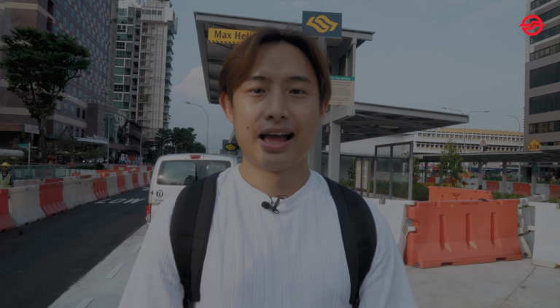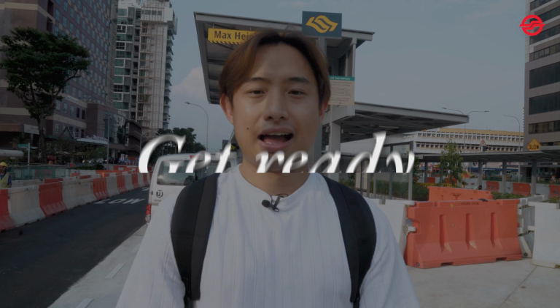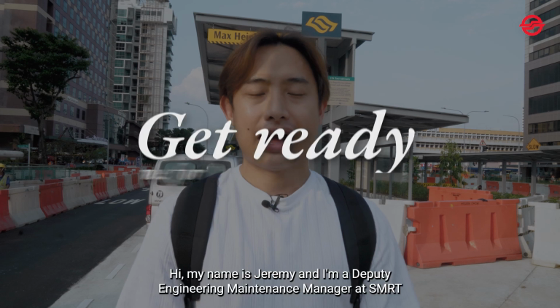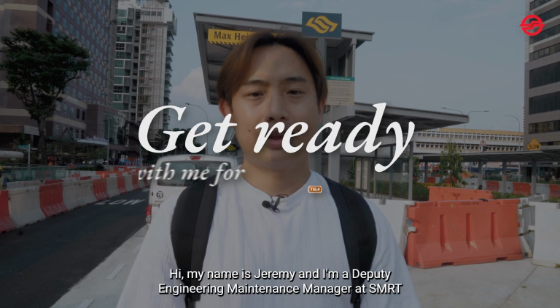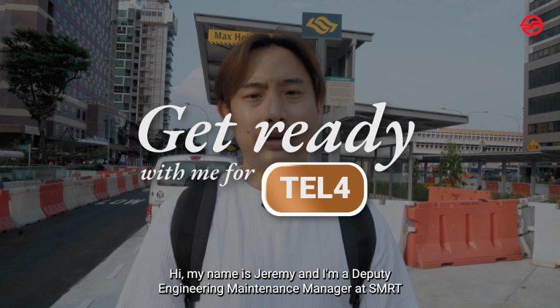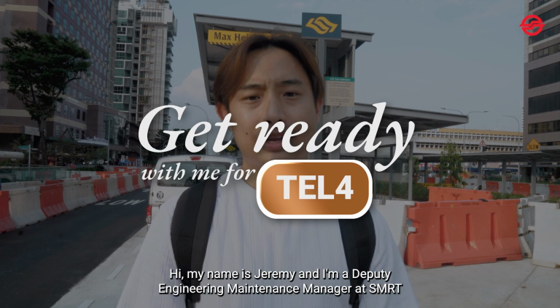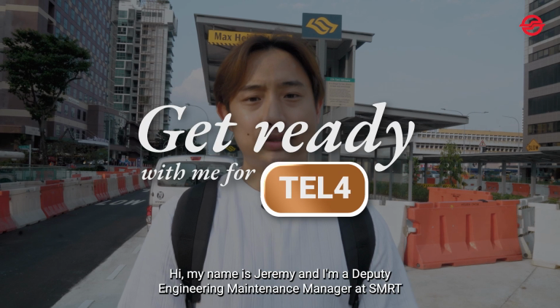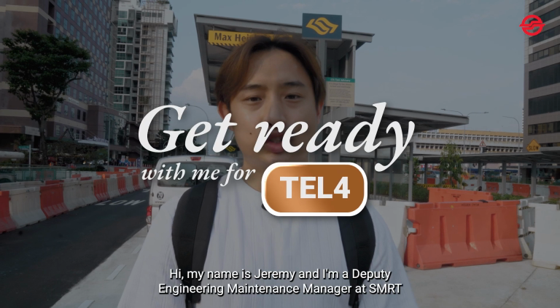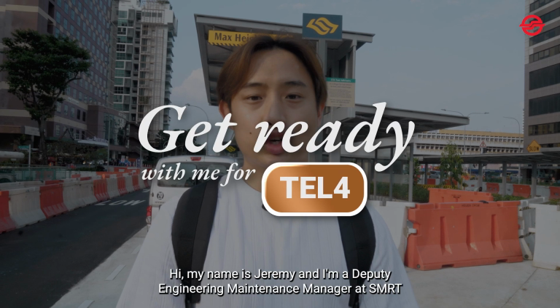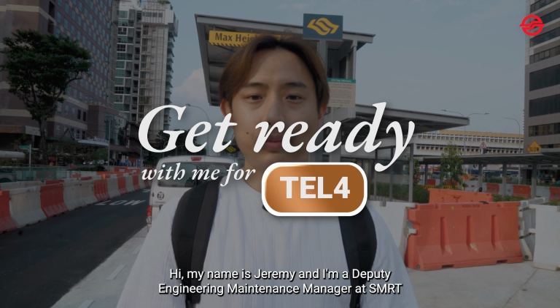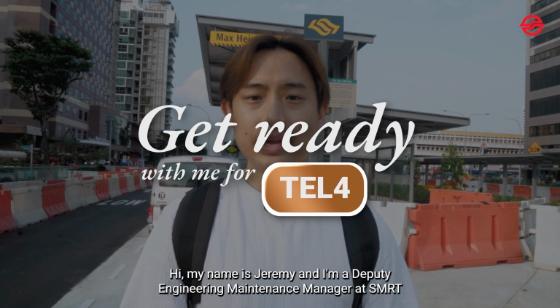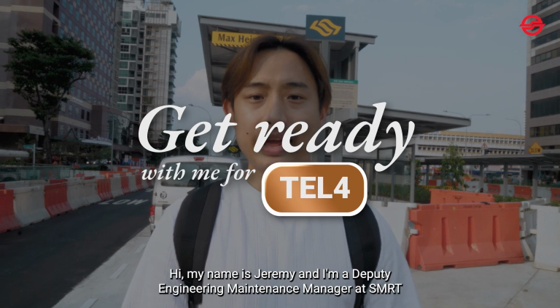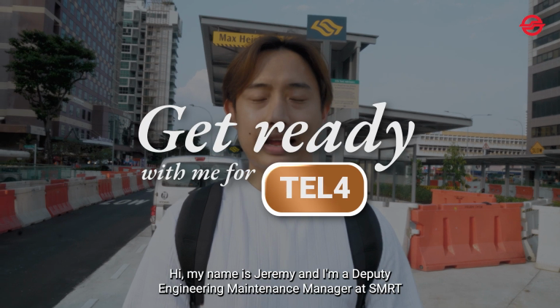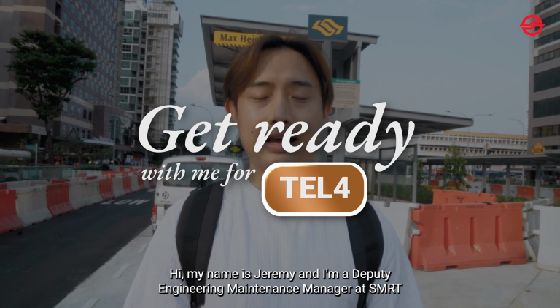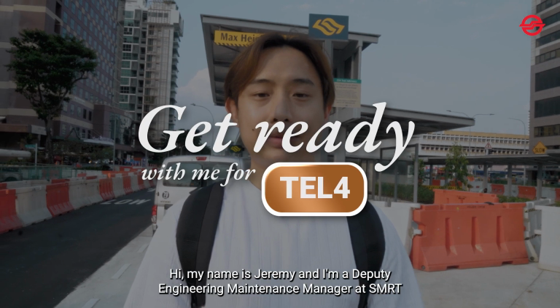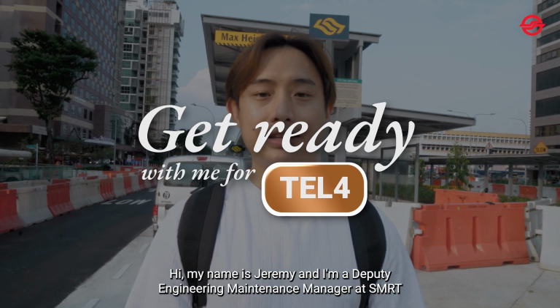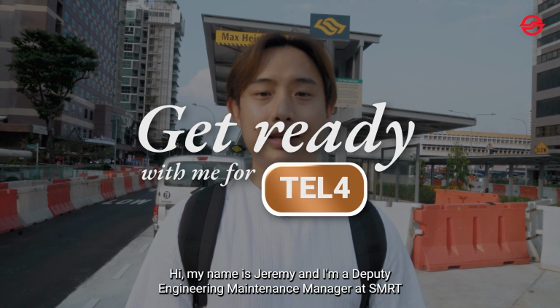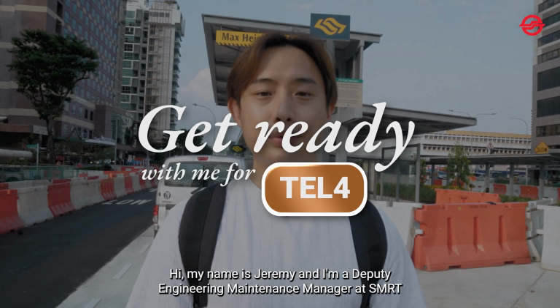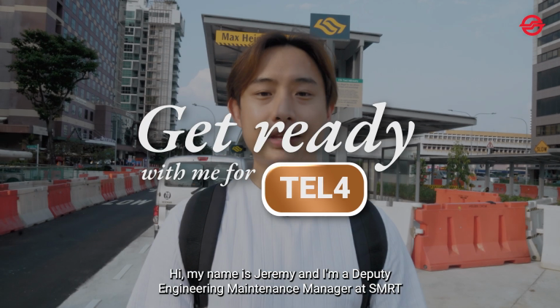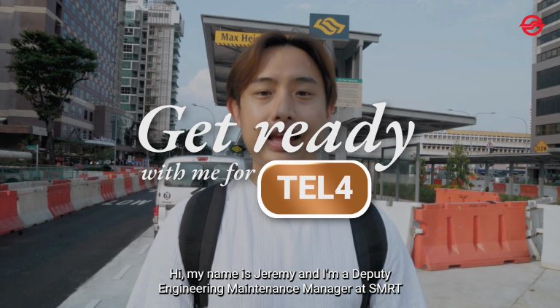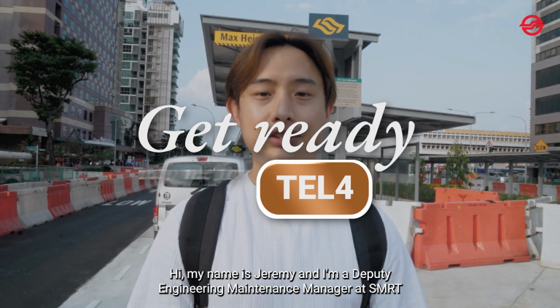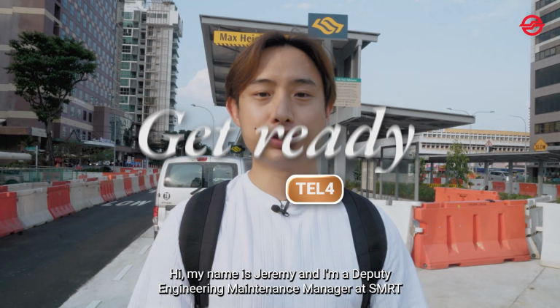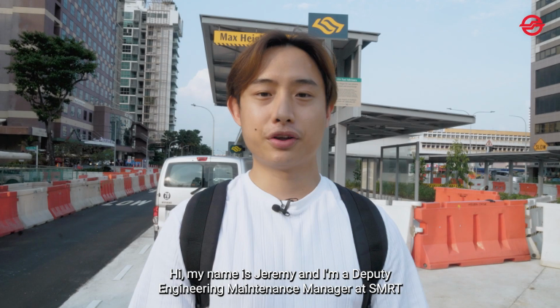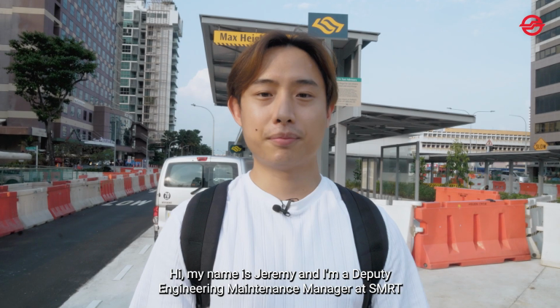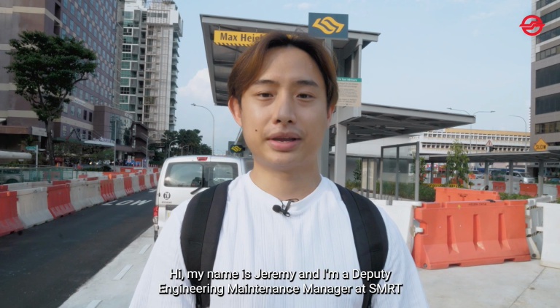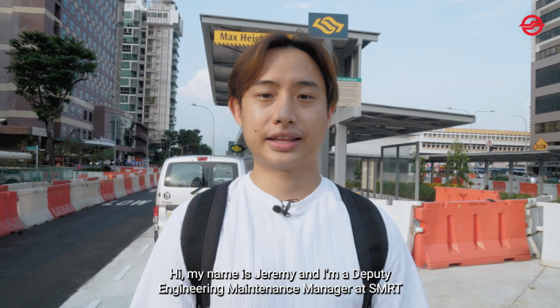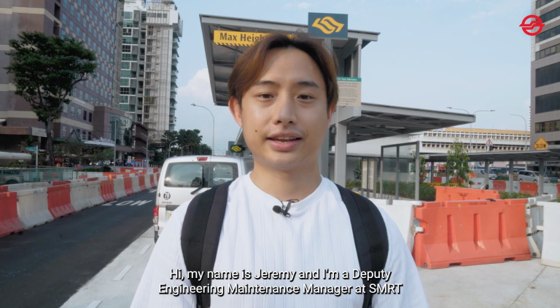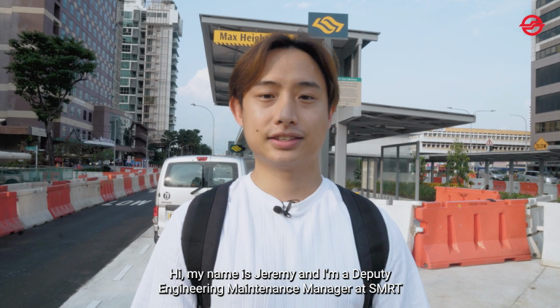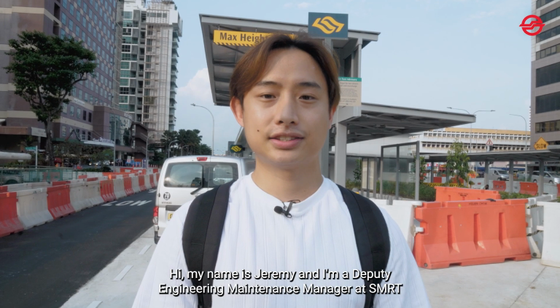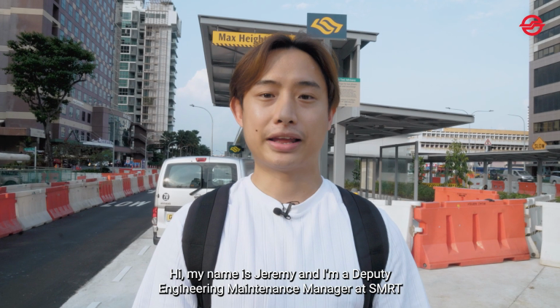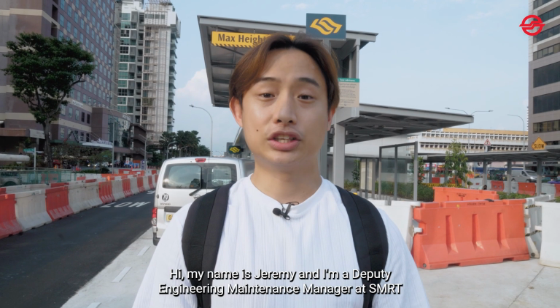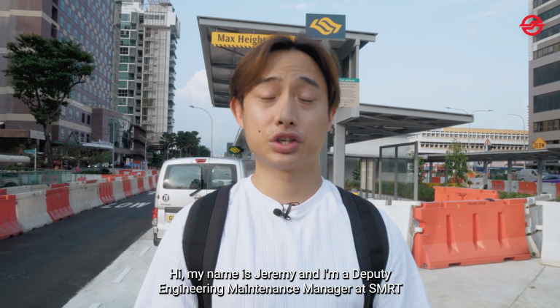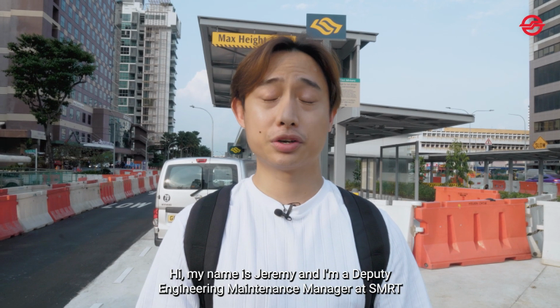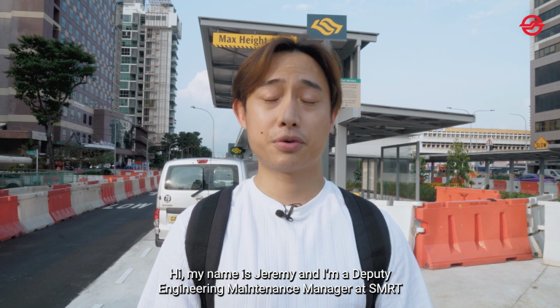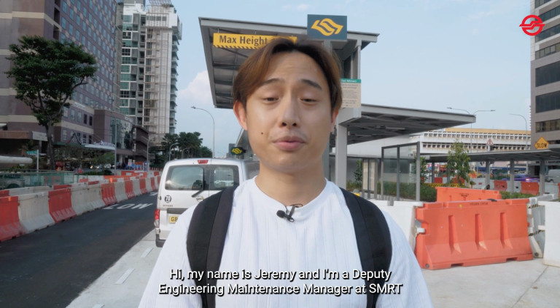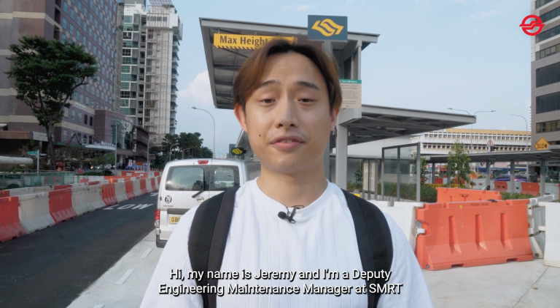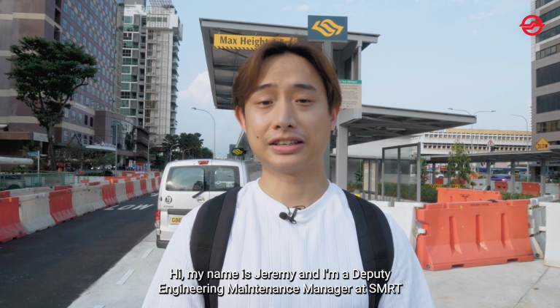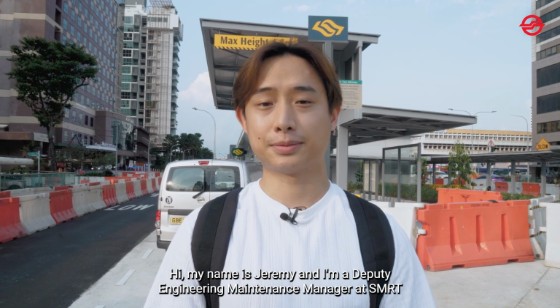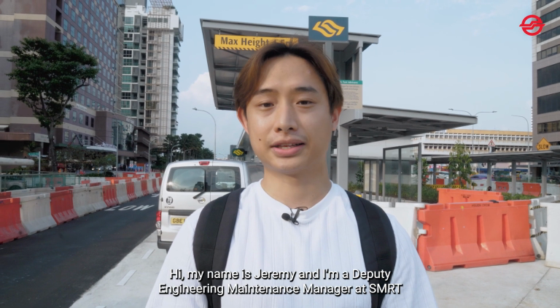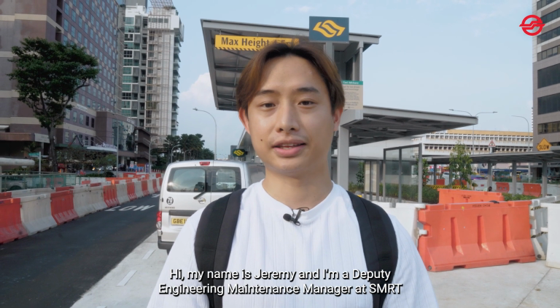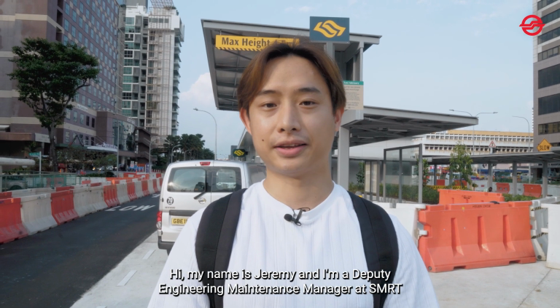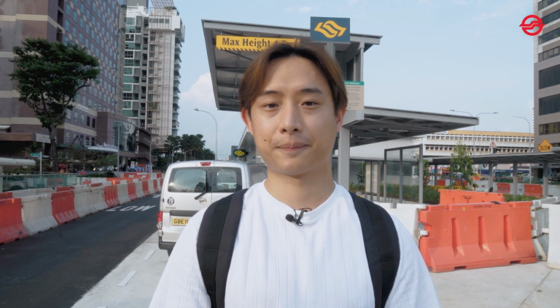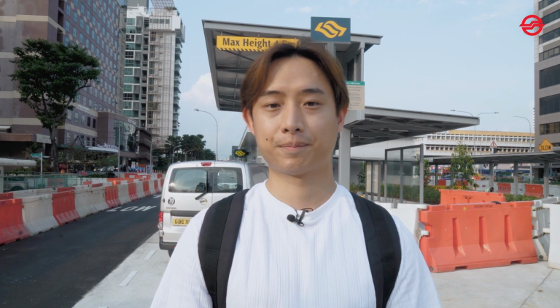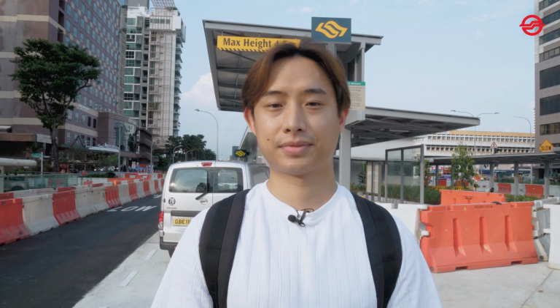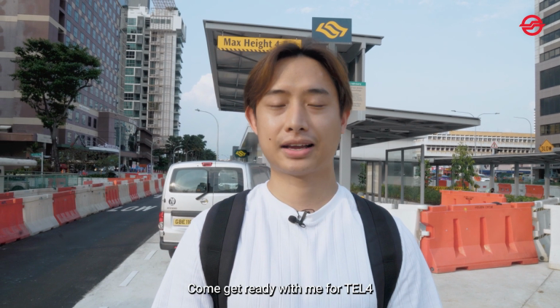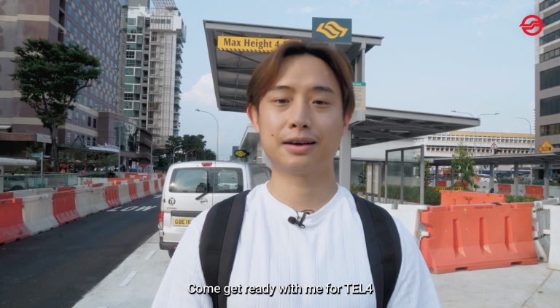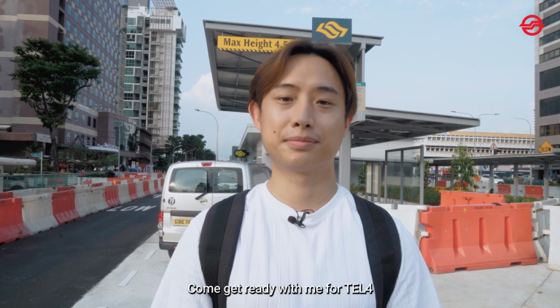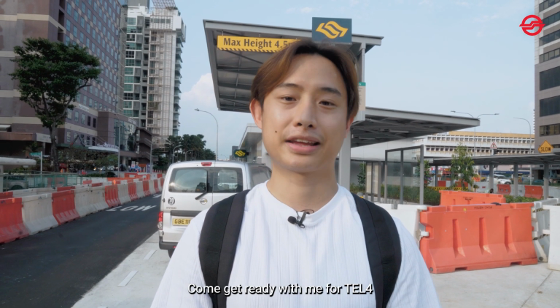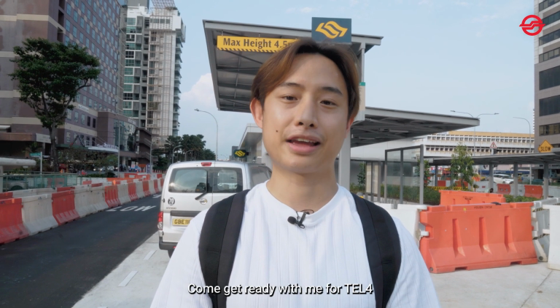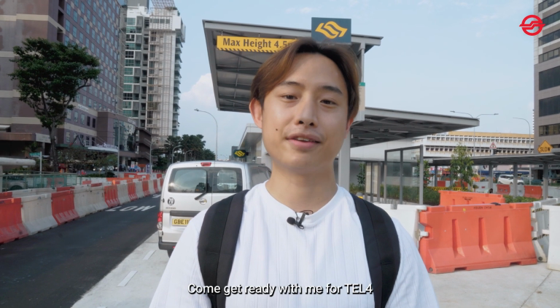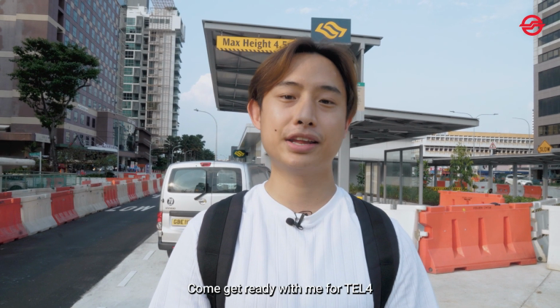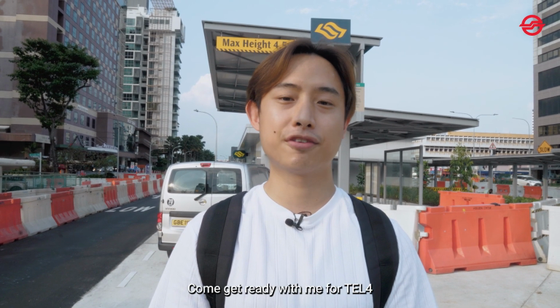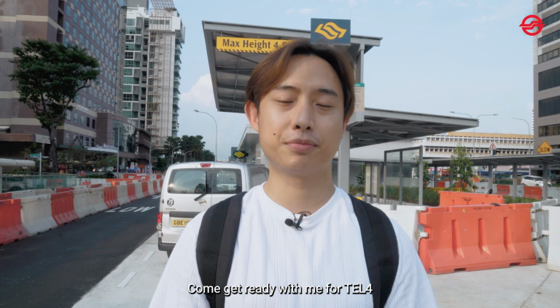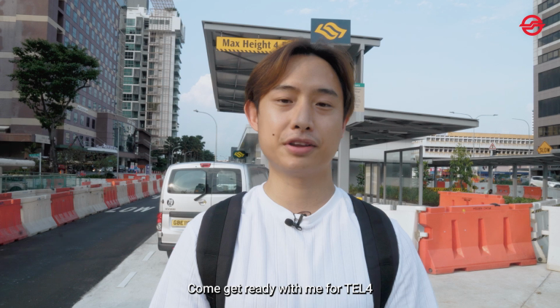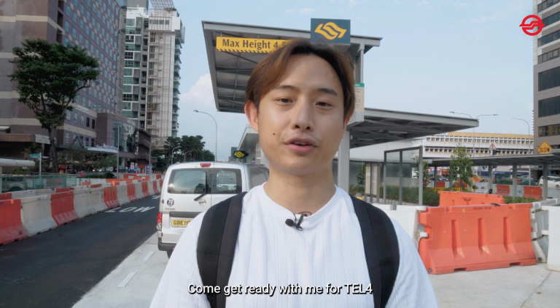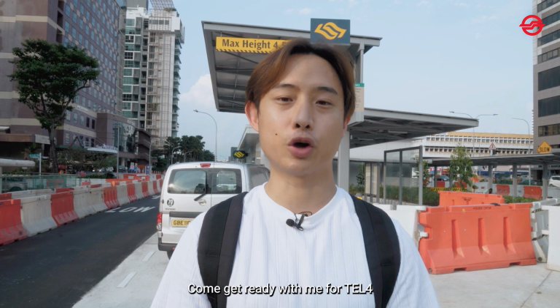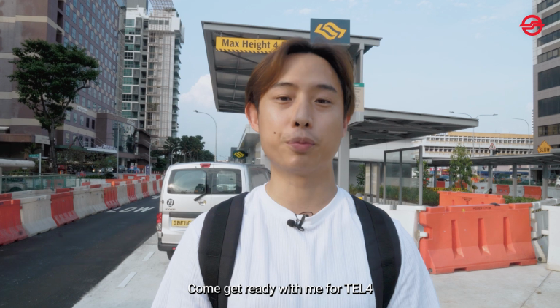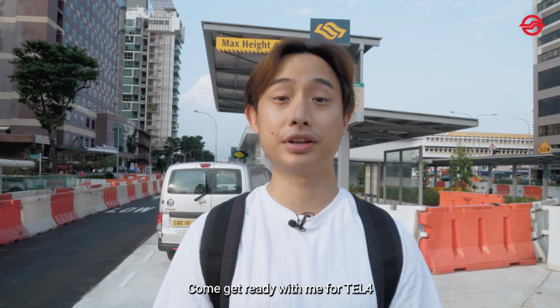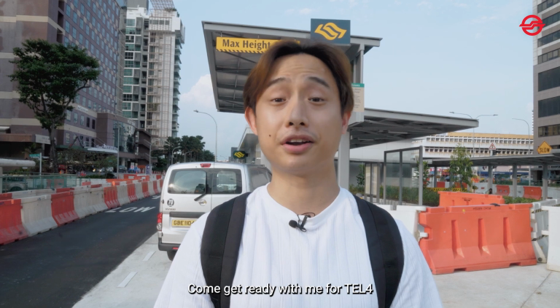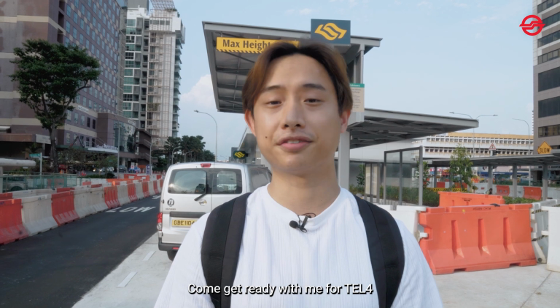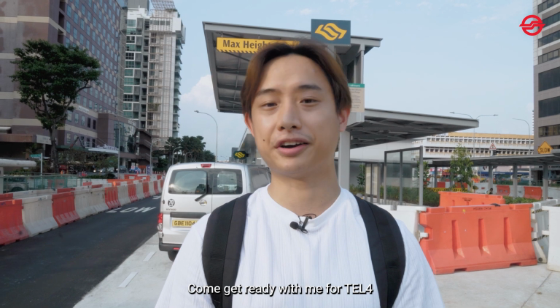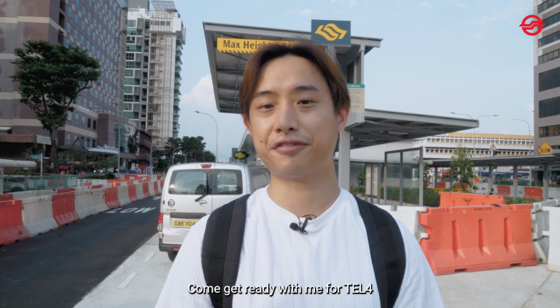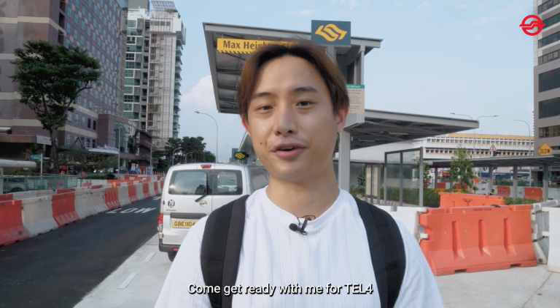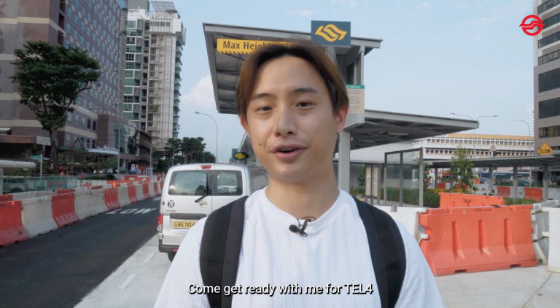Hi, my name is Joamy and I'm the Deputy Engineering Maintenance Manager with SMRT. Come, get ready with me for the opening of TEL4.